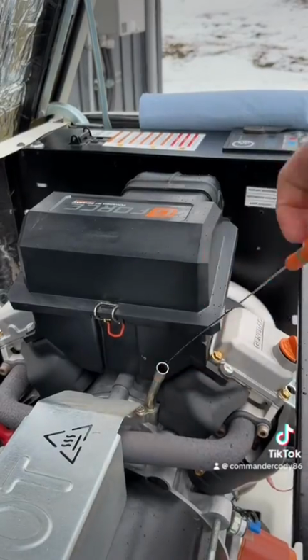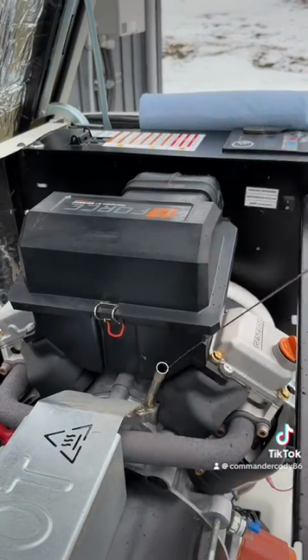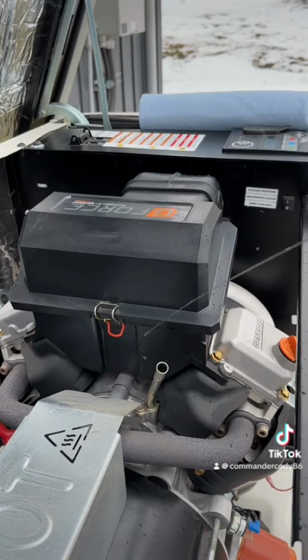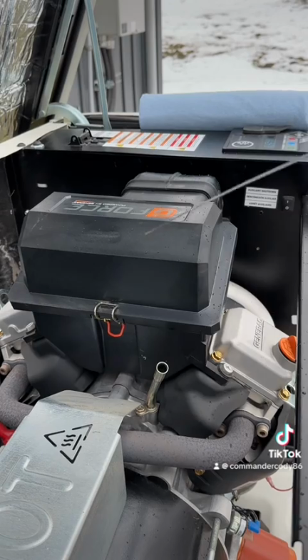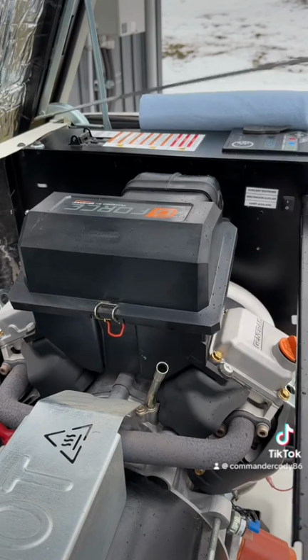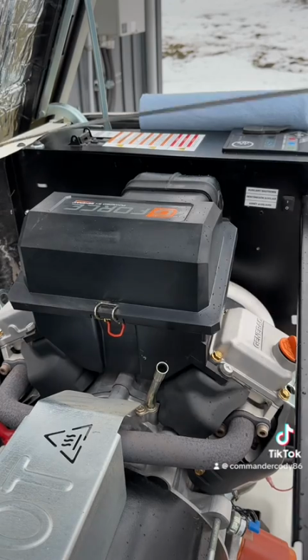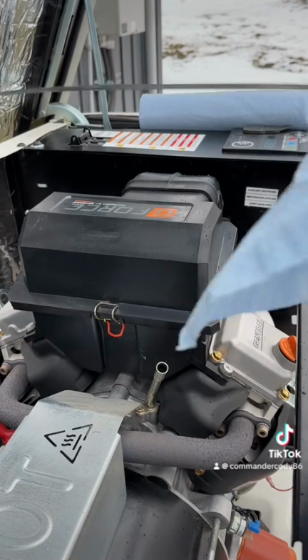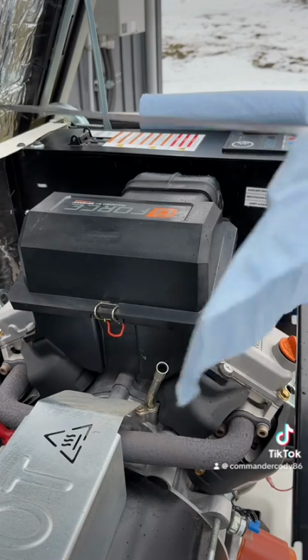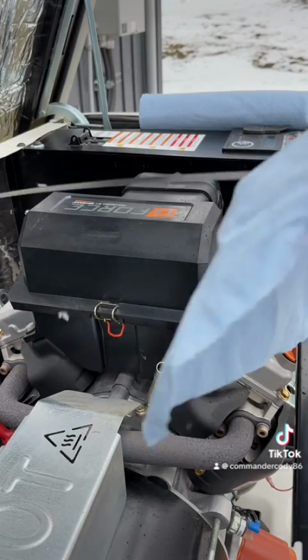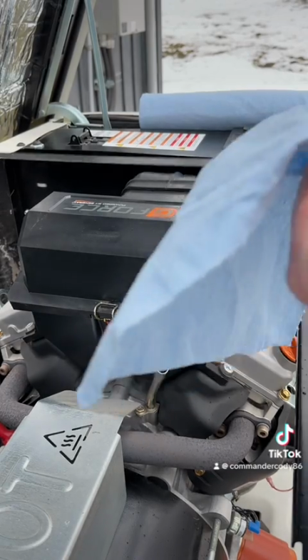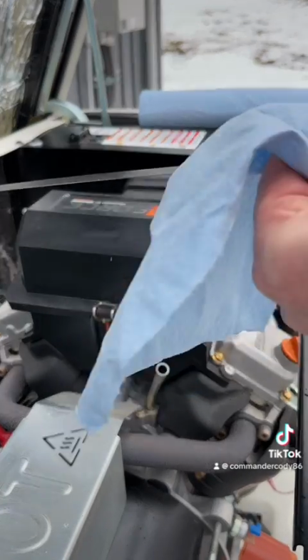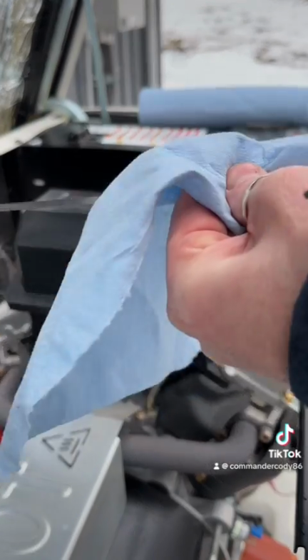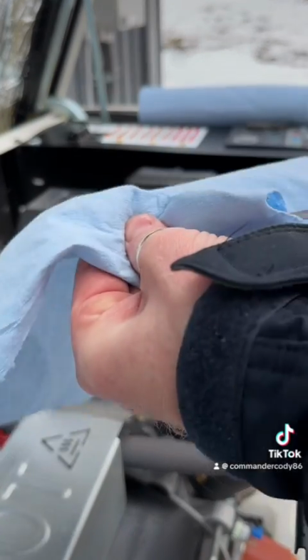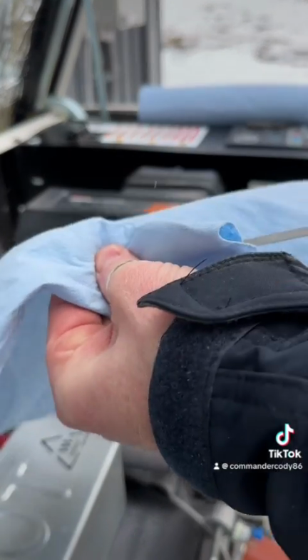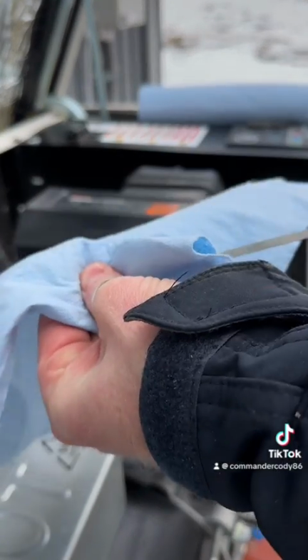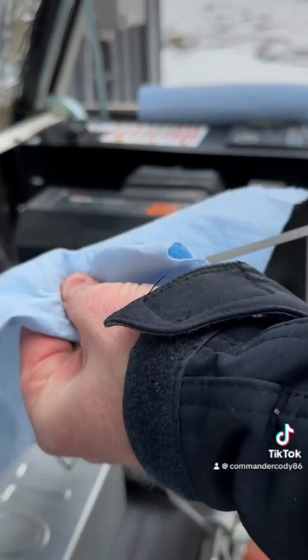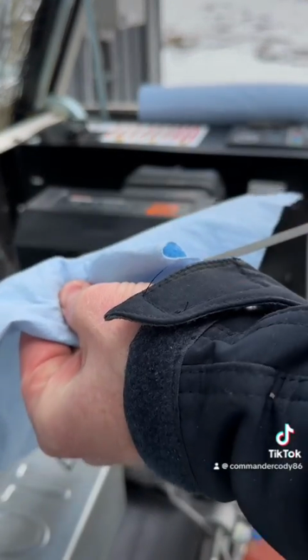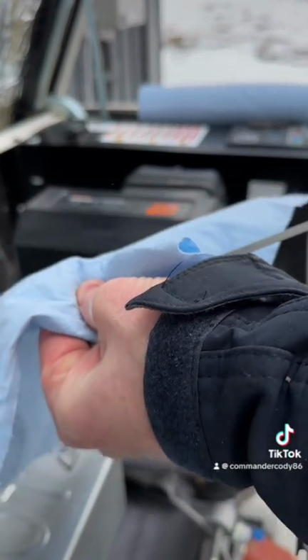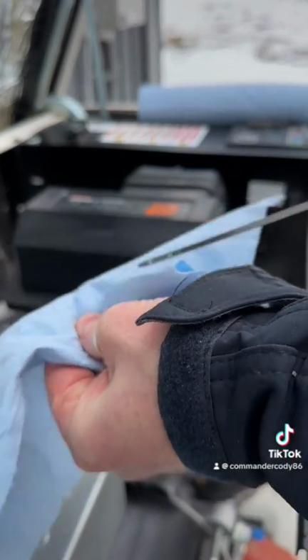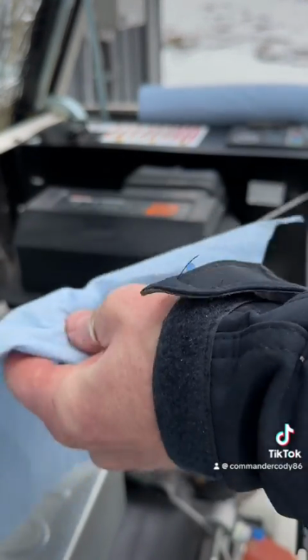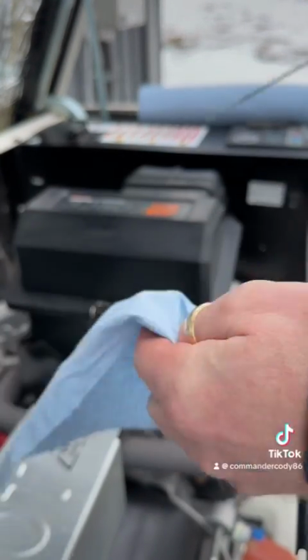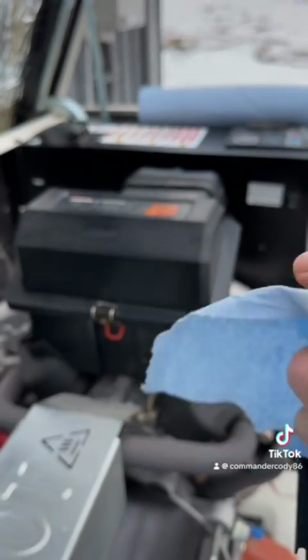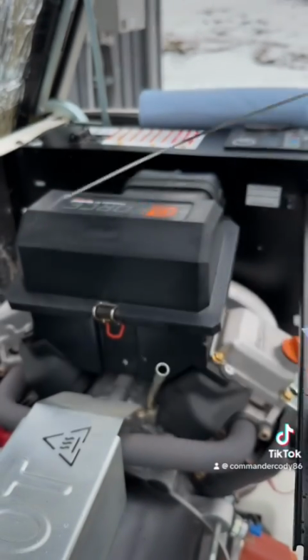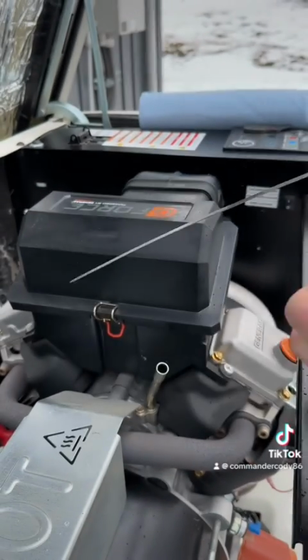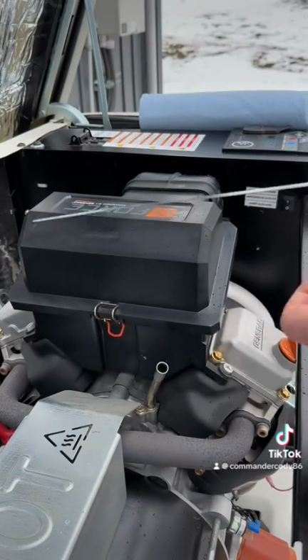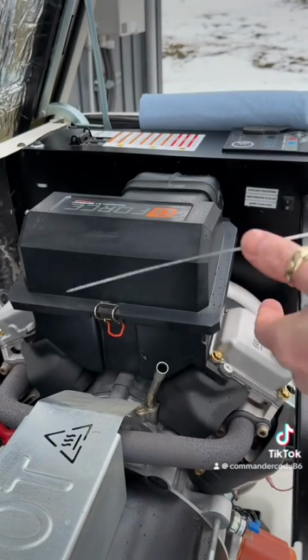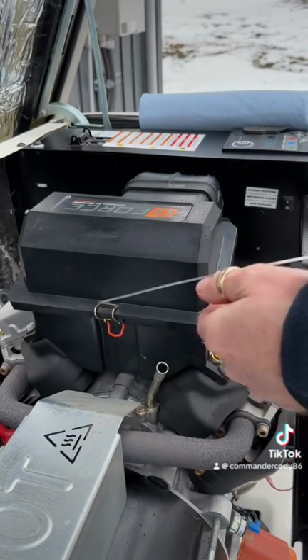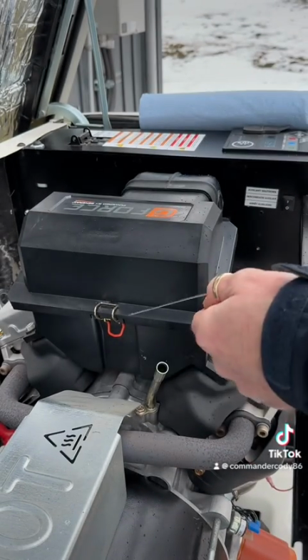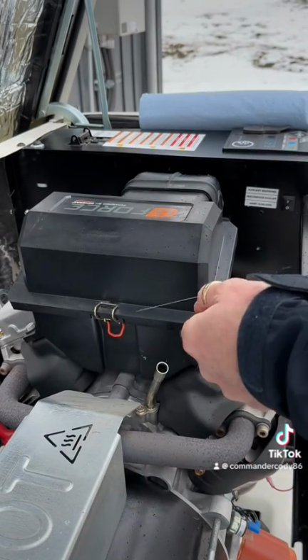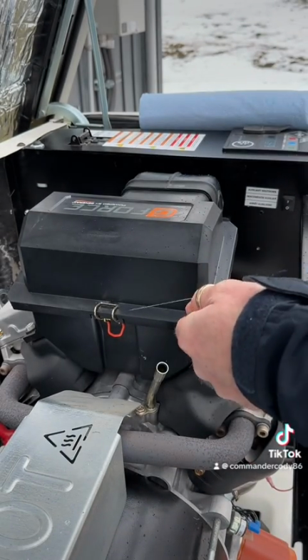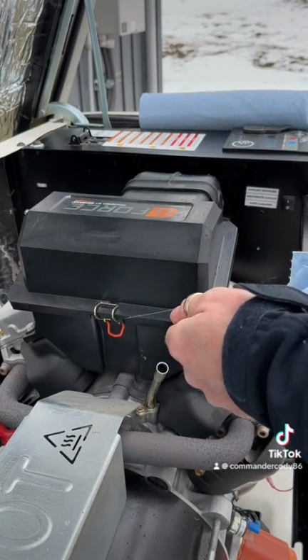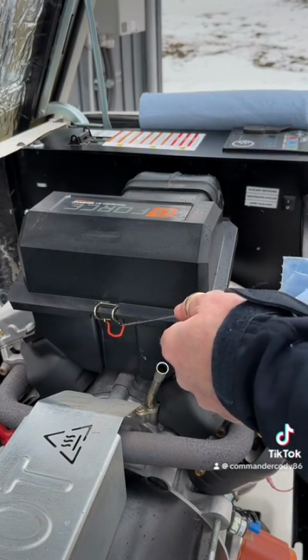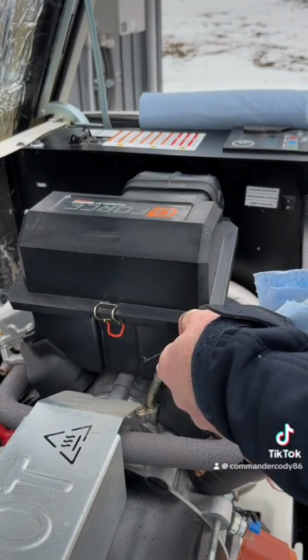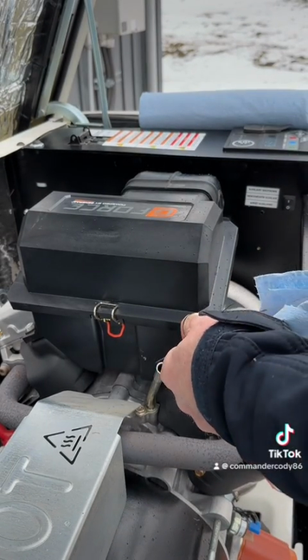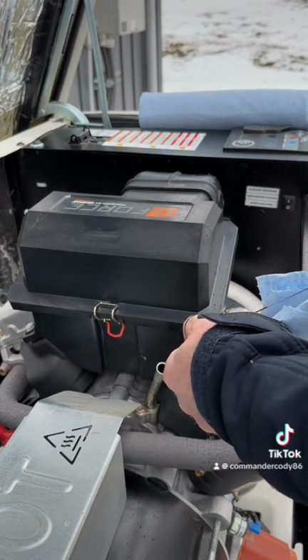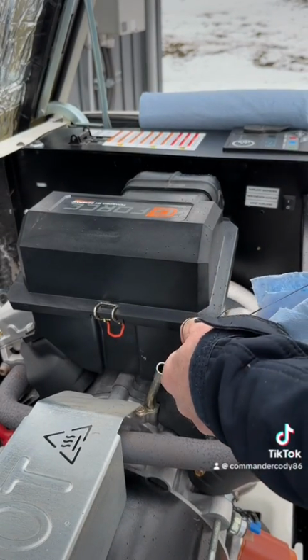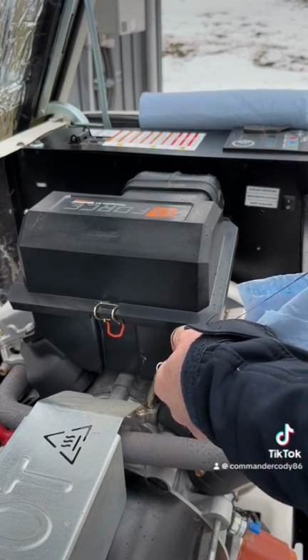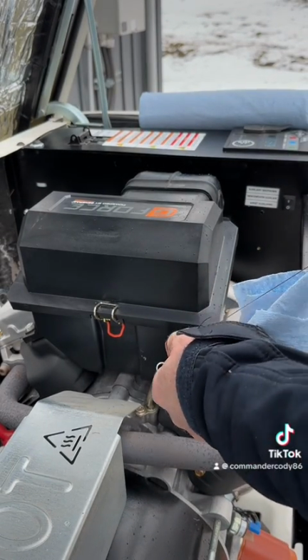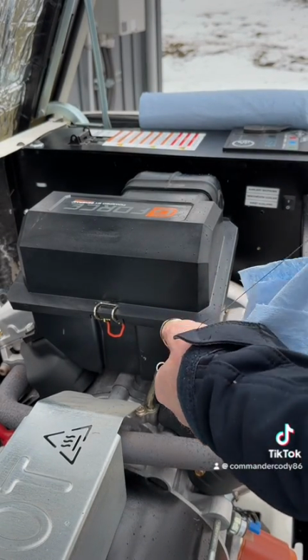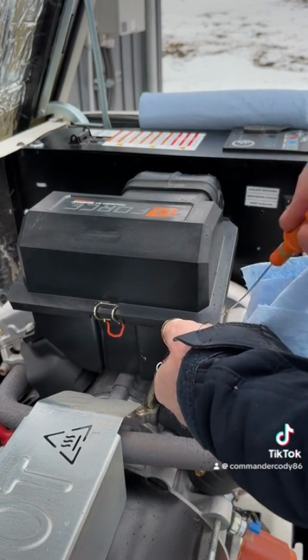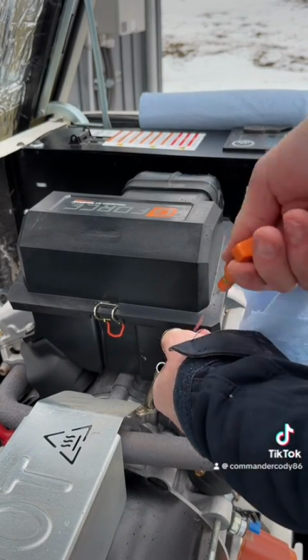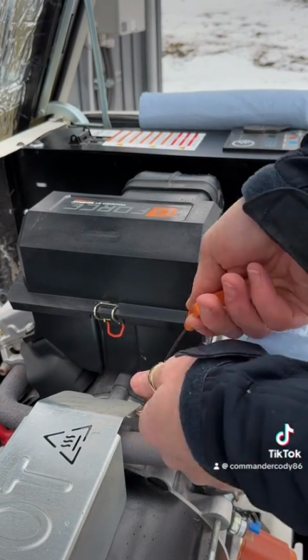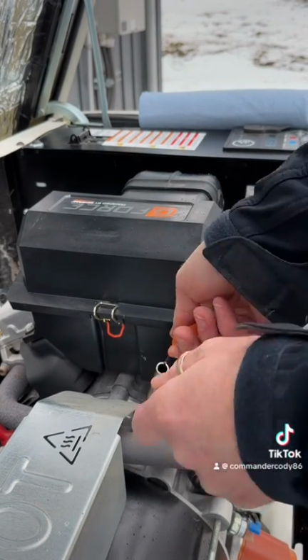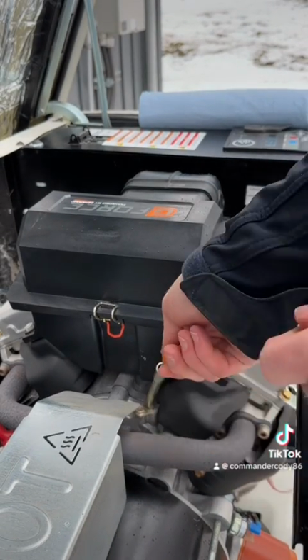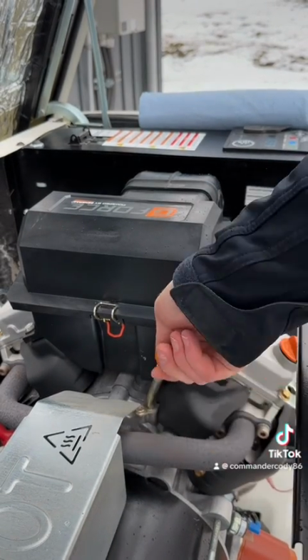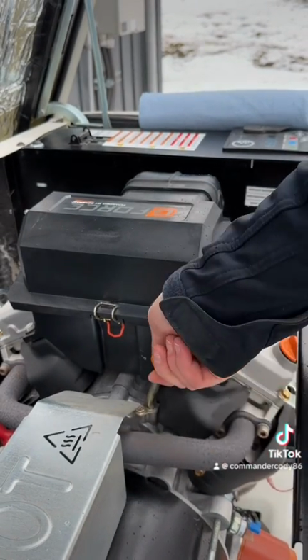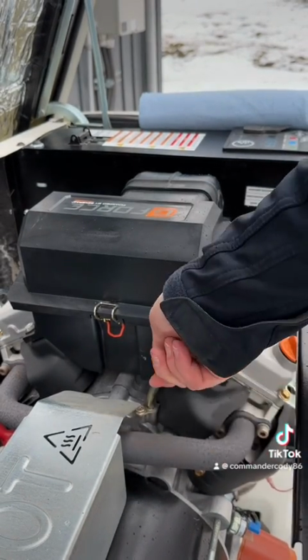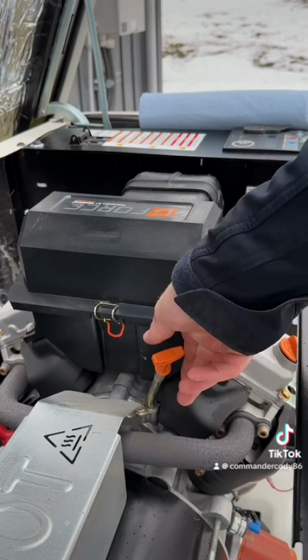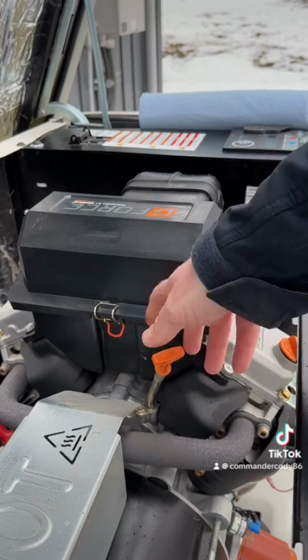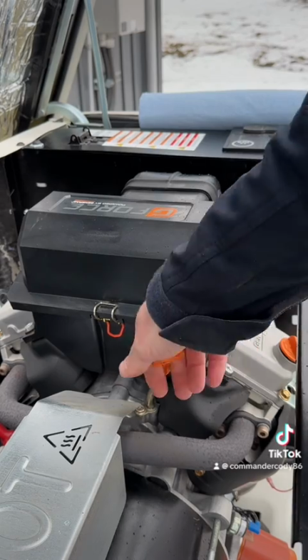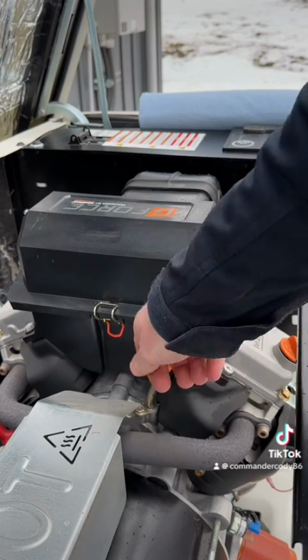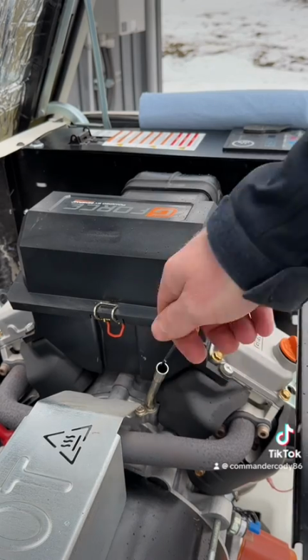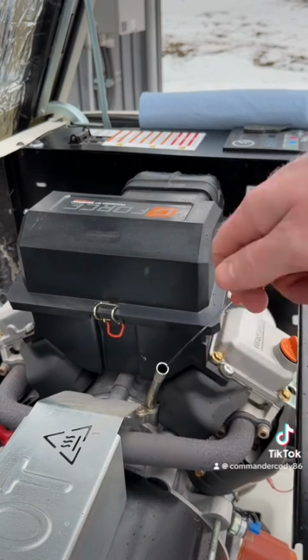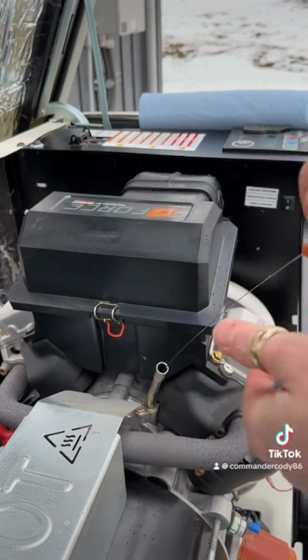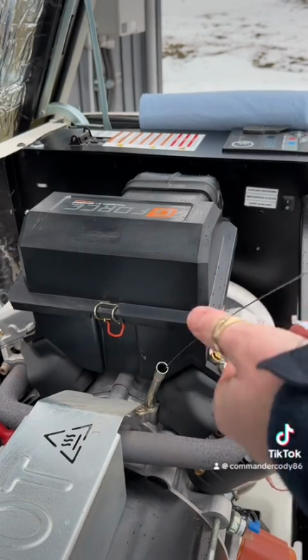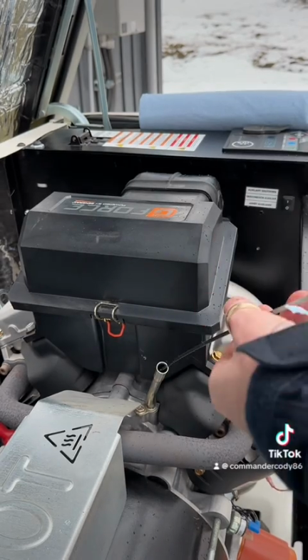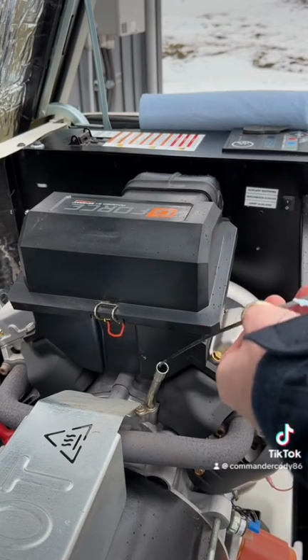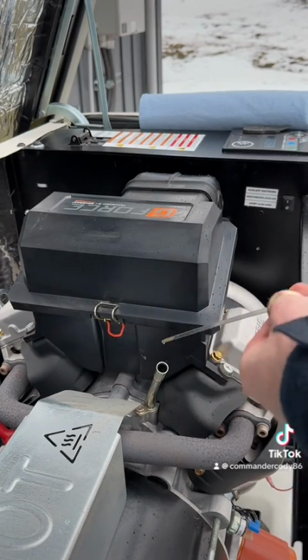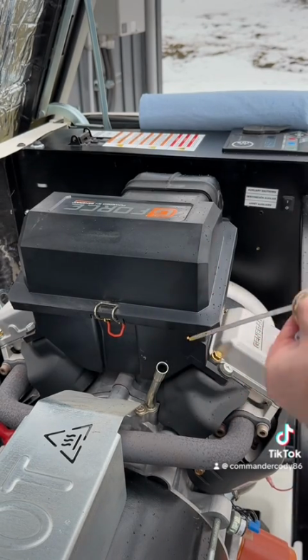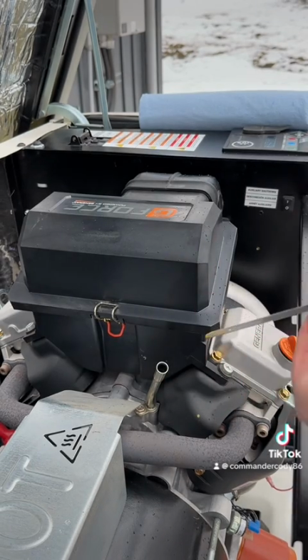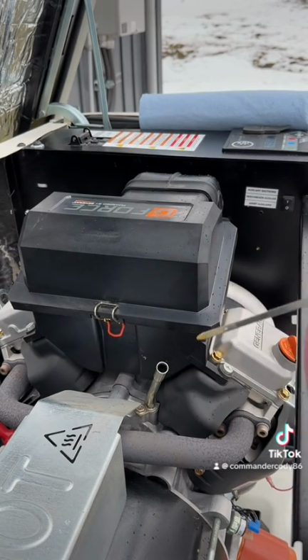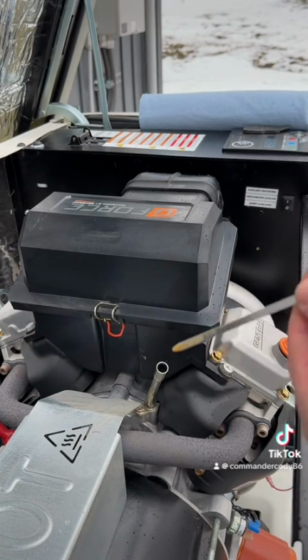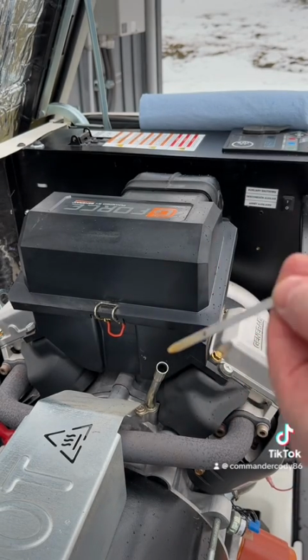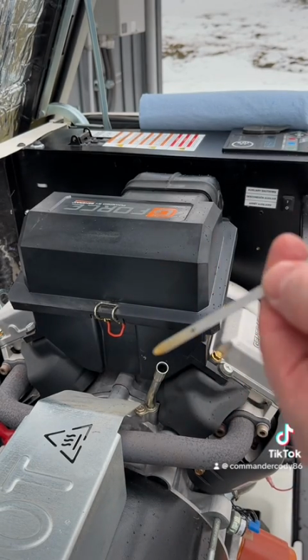Also check the oil. This one had an oil change back in the fall, so it's okay. Always good just to double check.